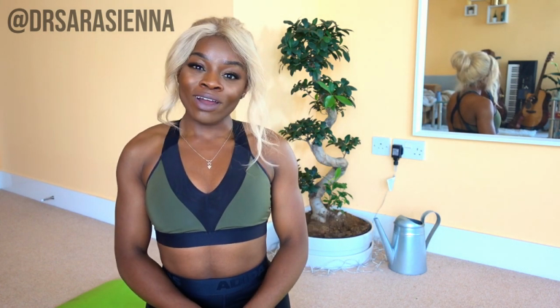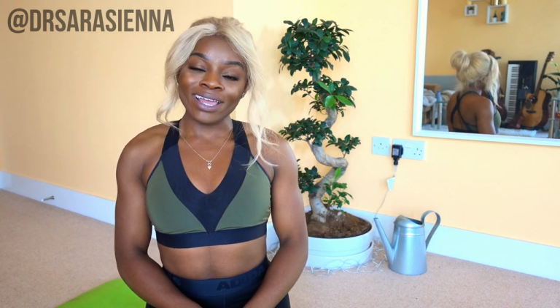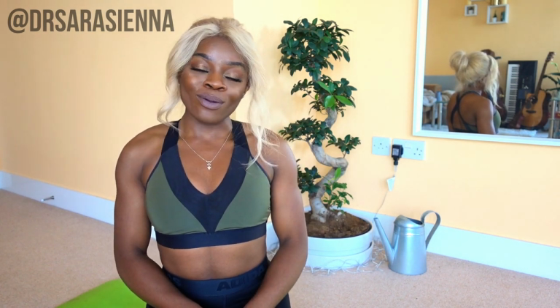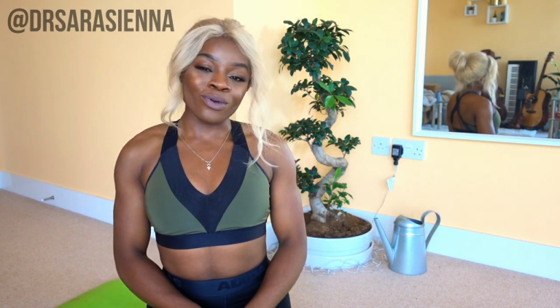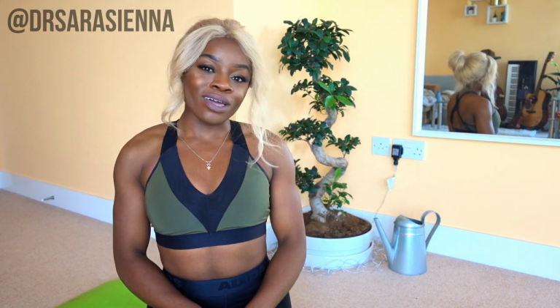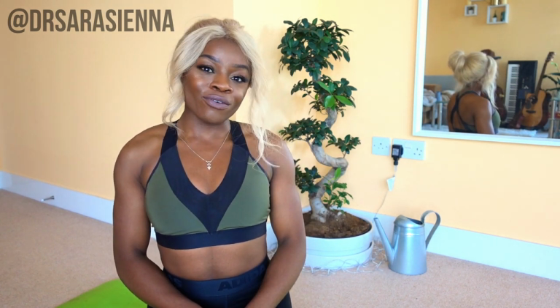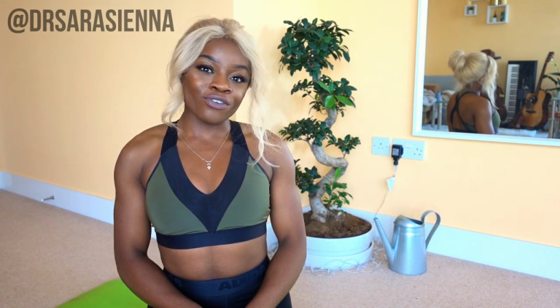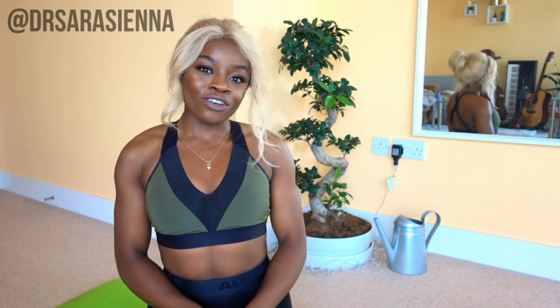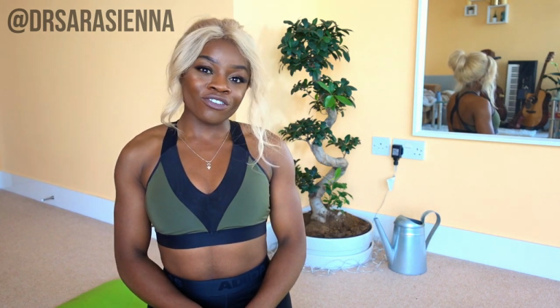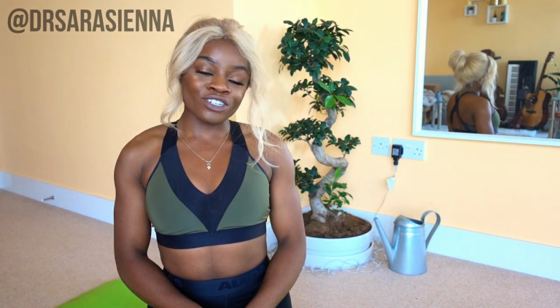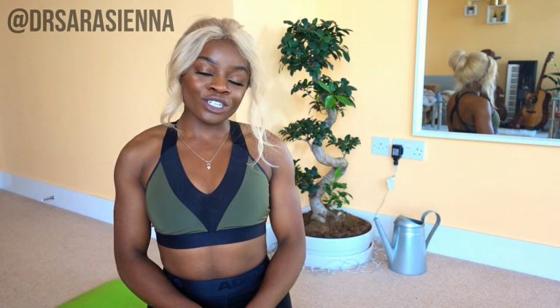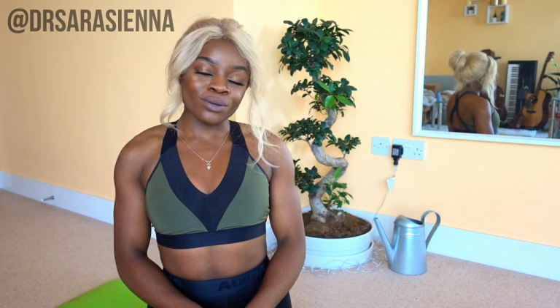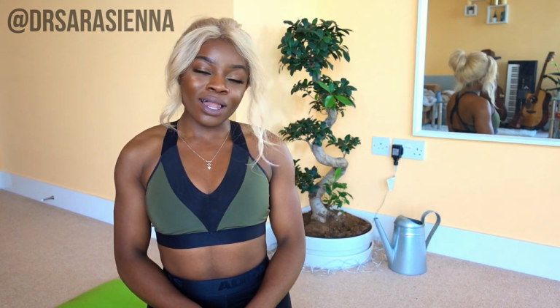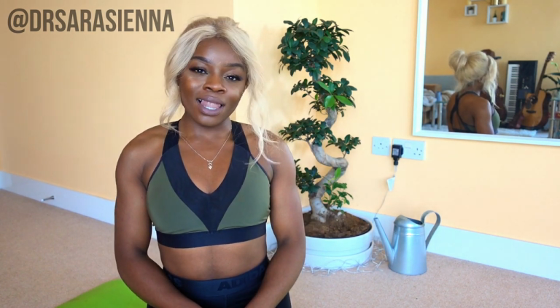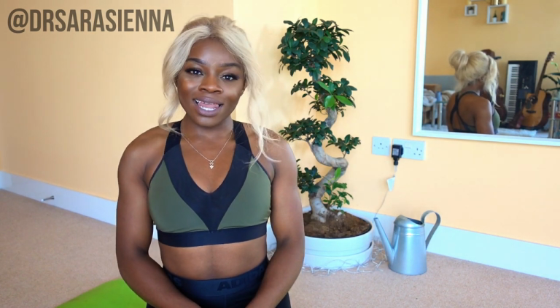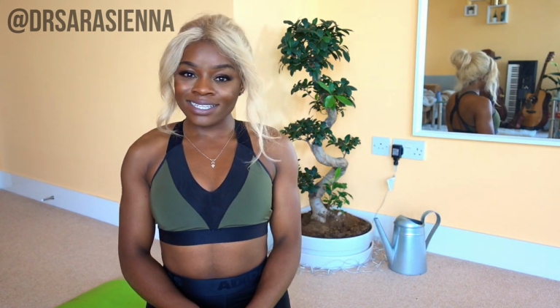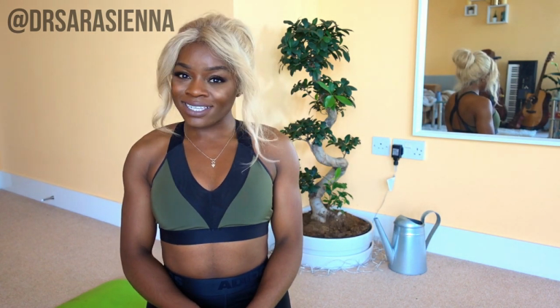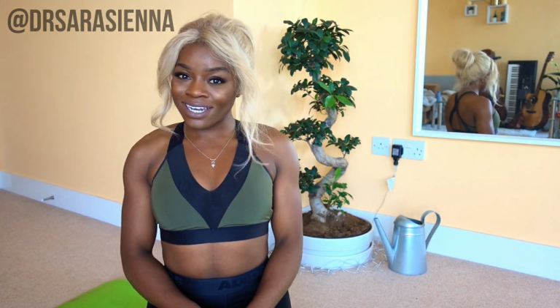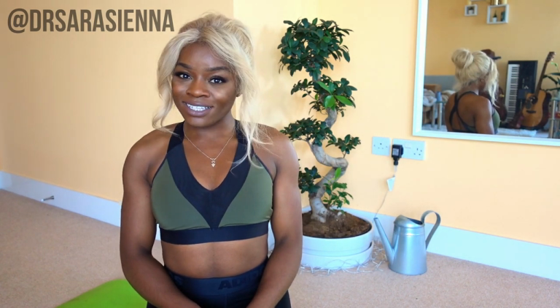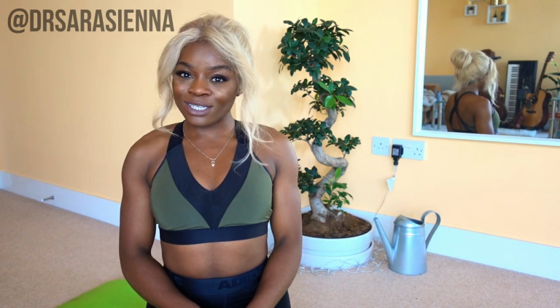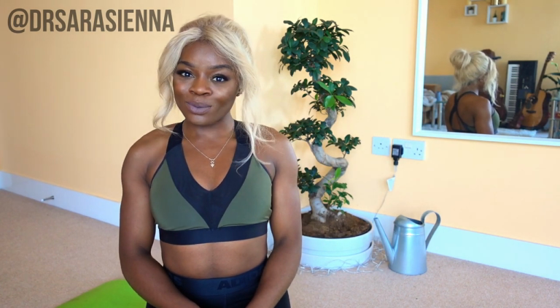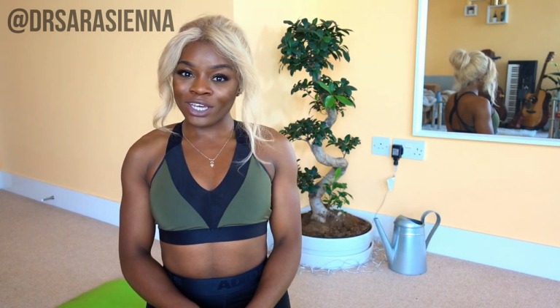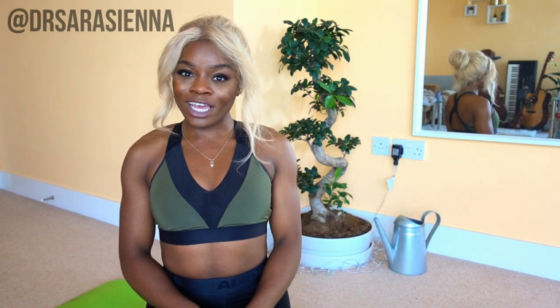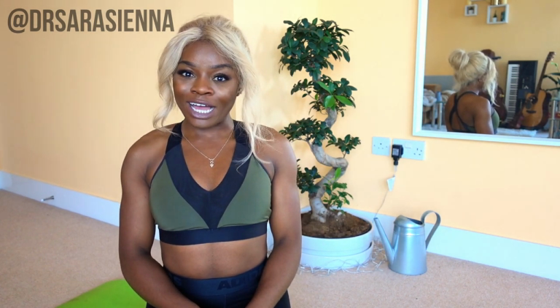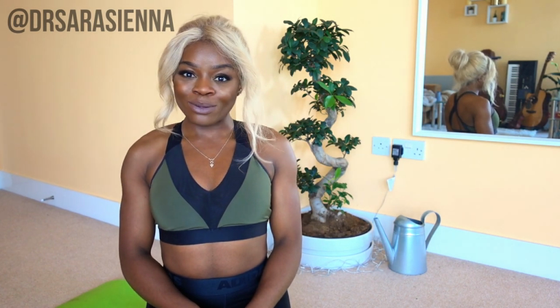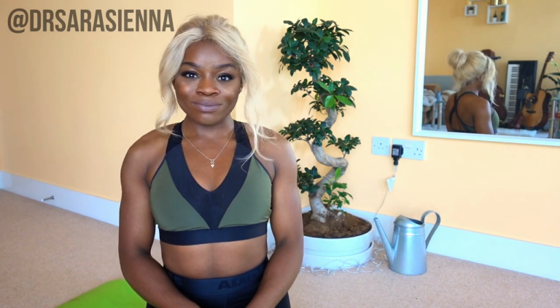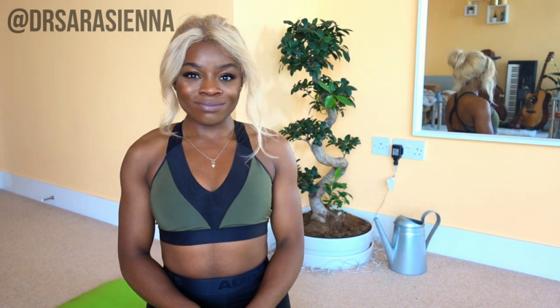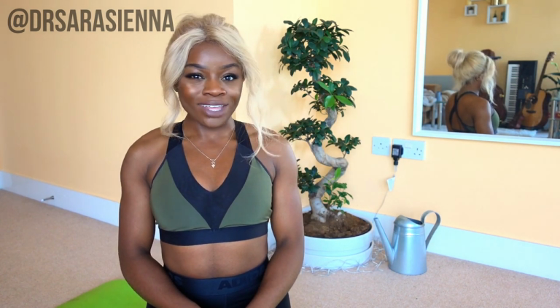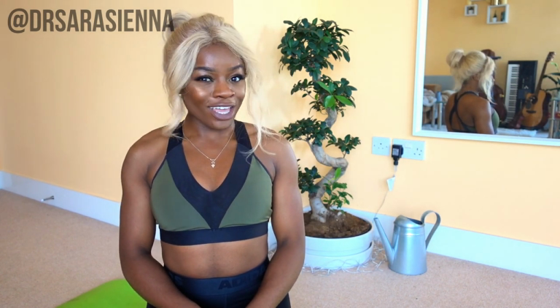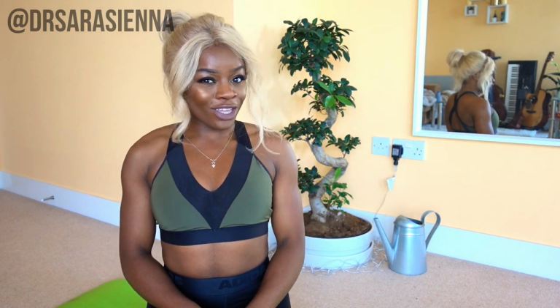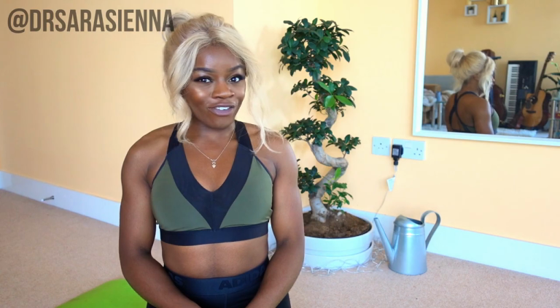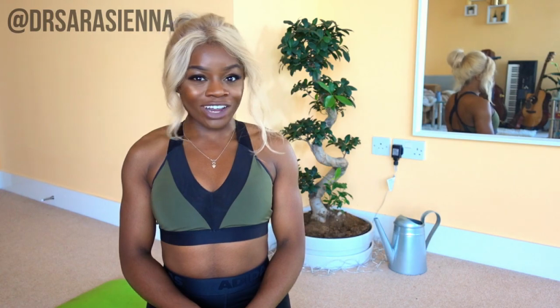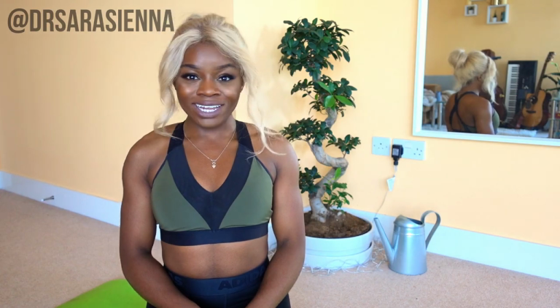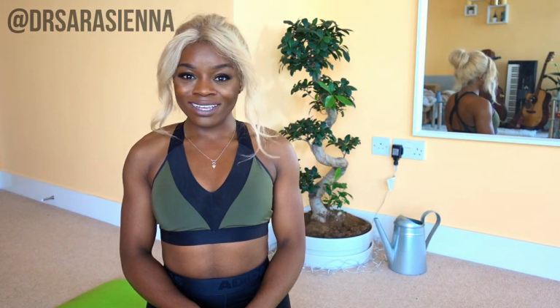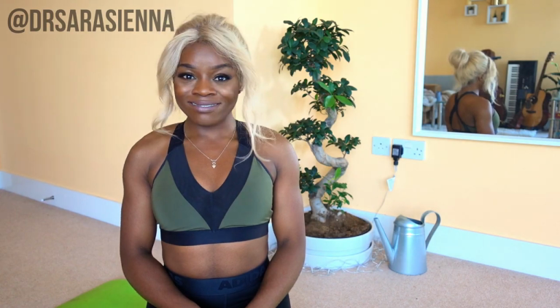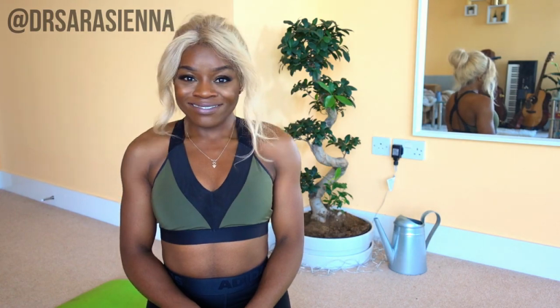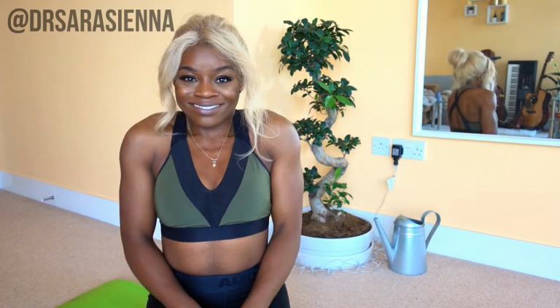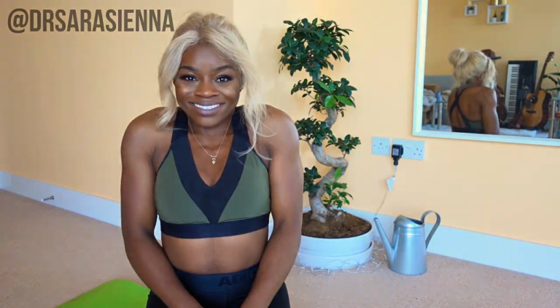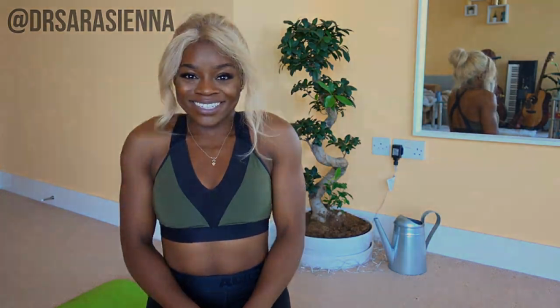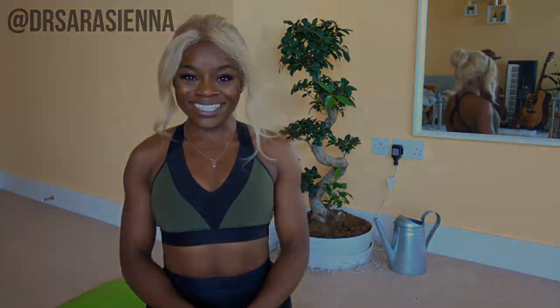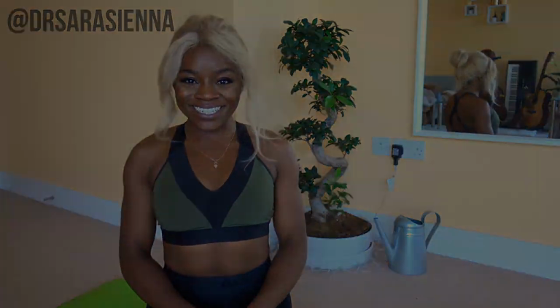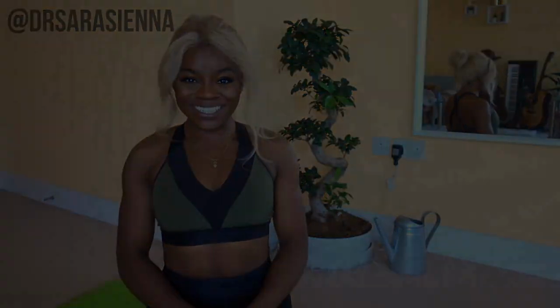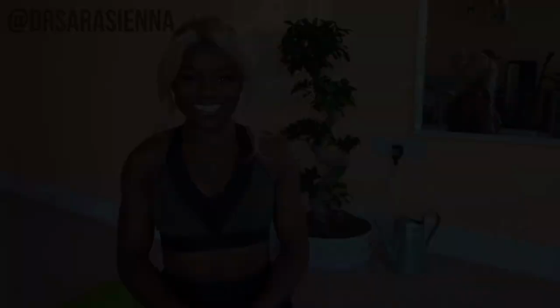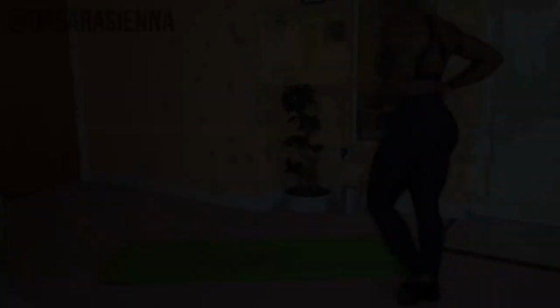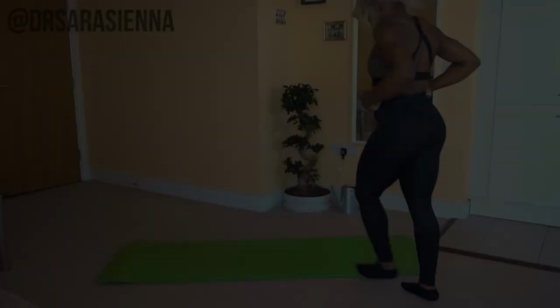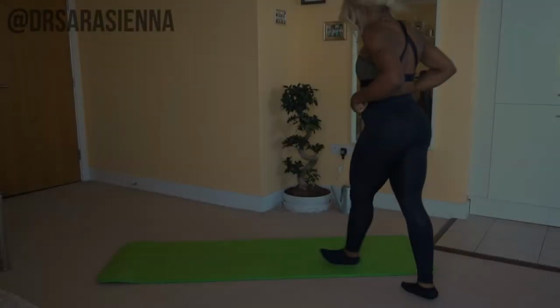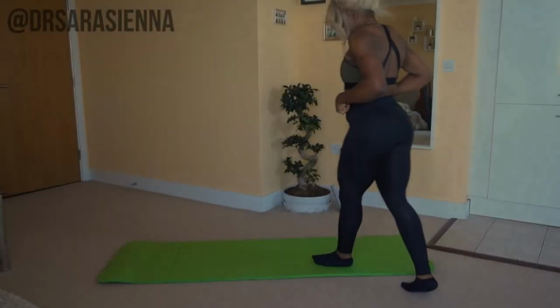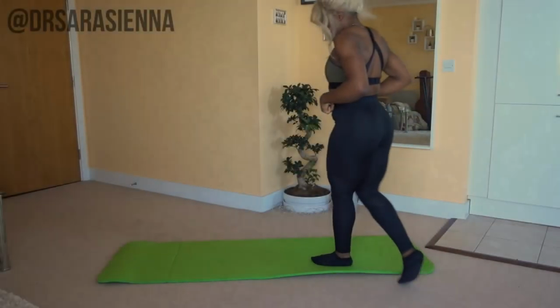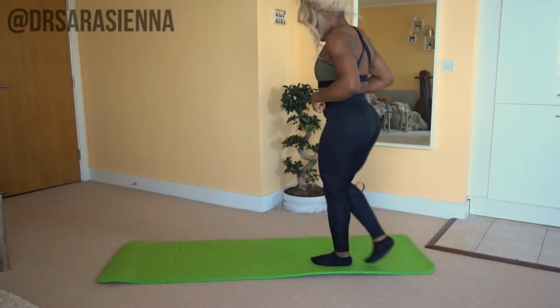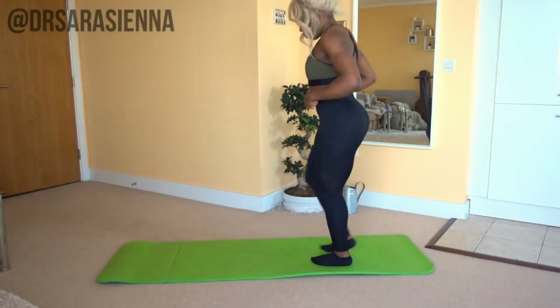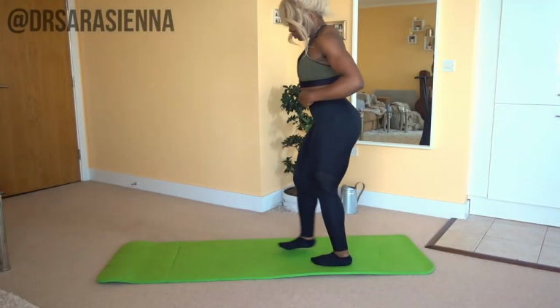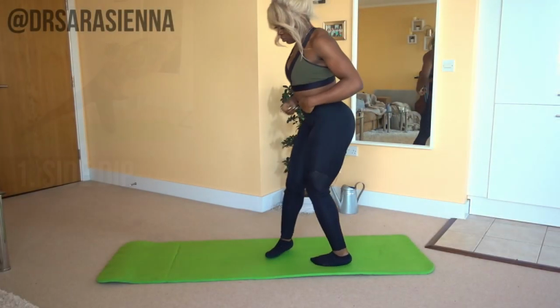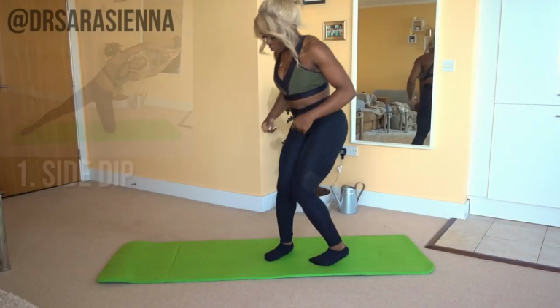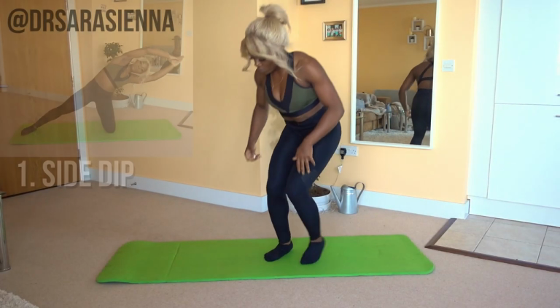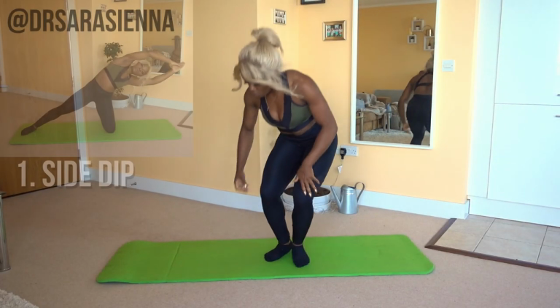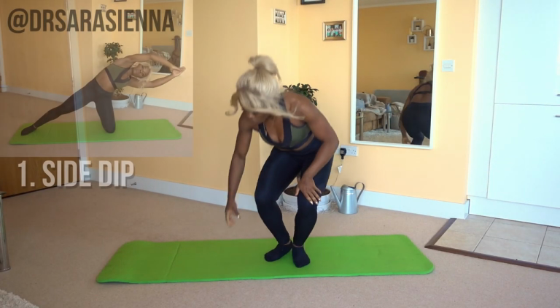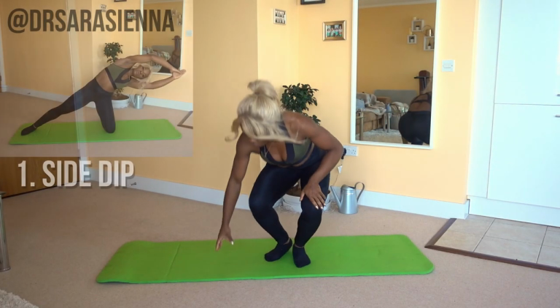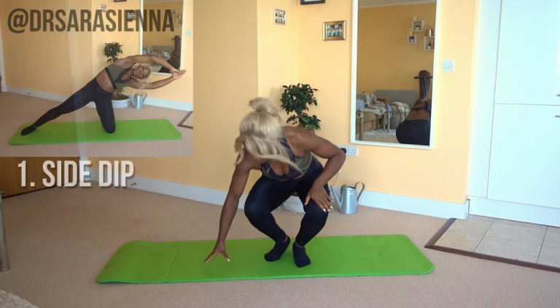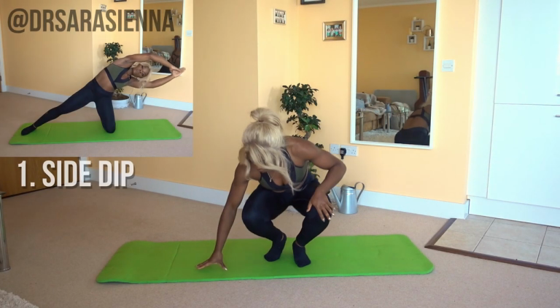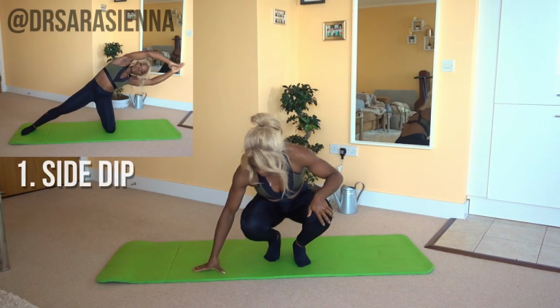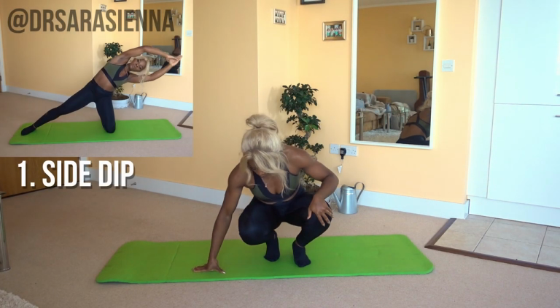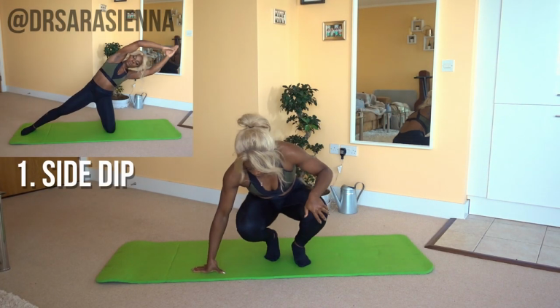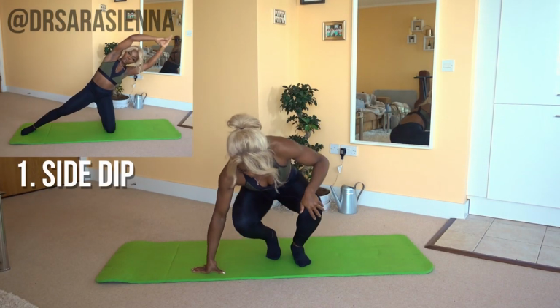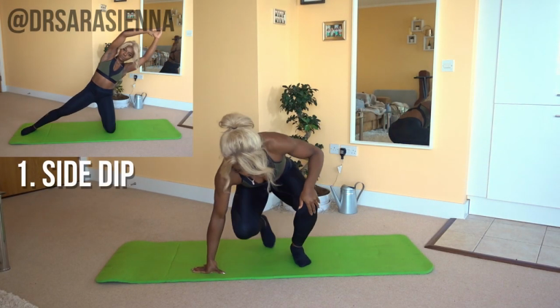Alright, and without further ado, let's get into the workout. You ready? Alright then, we're getting straight into the workout.